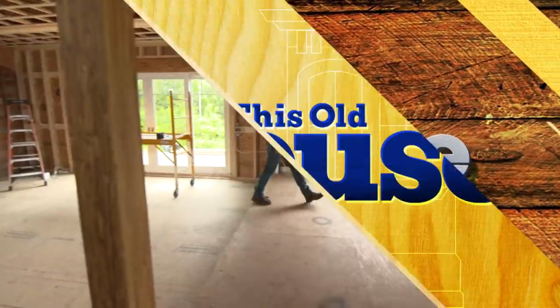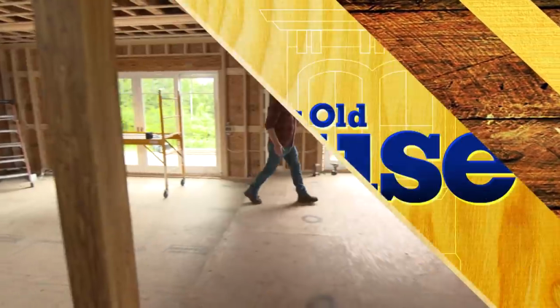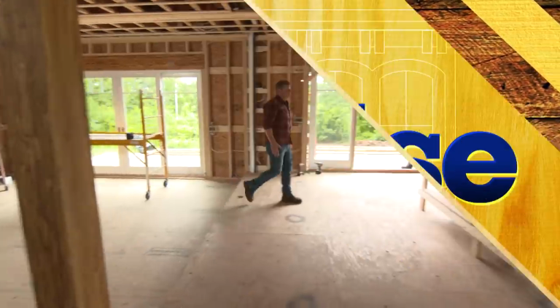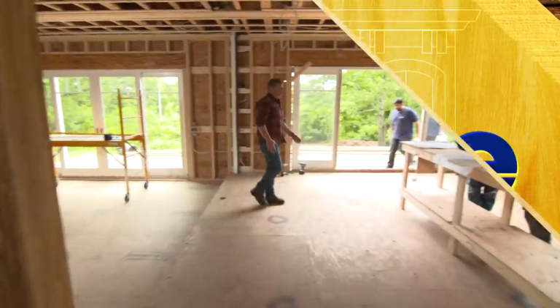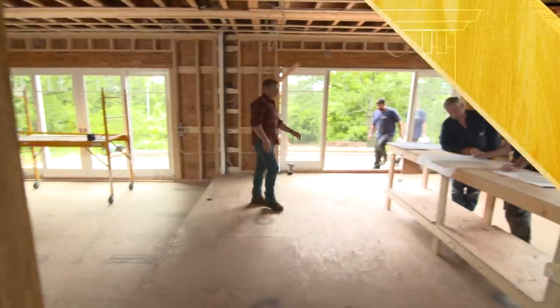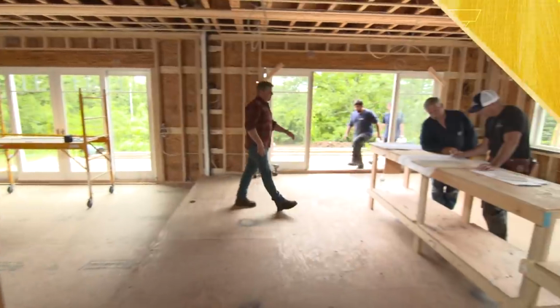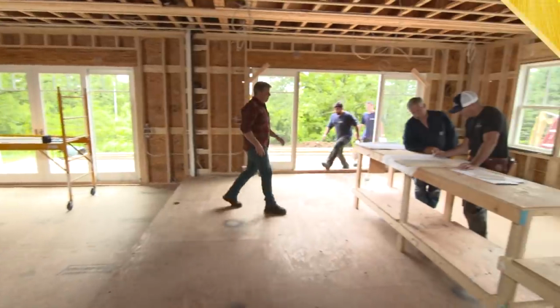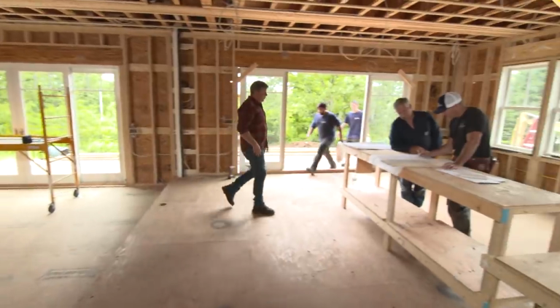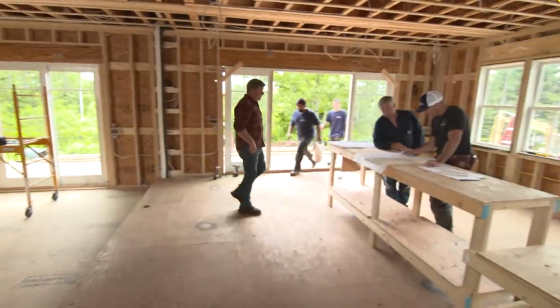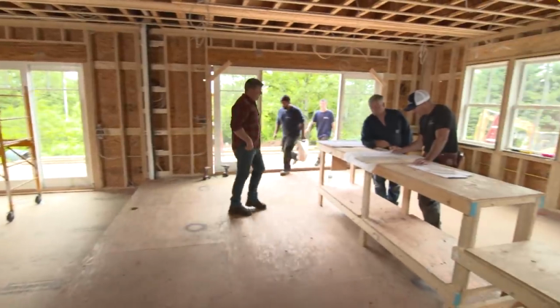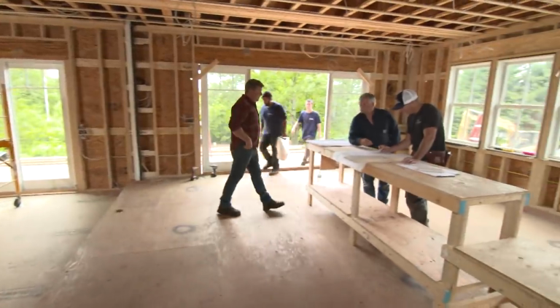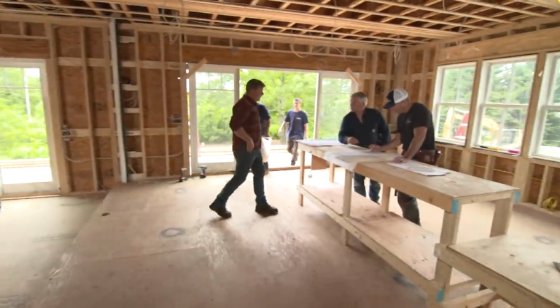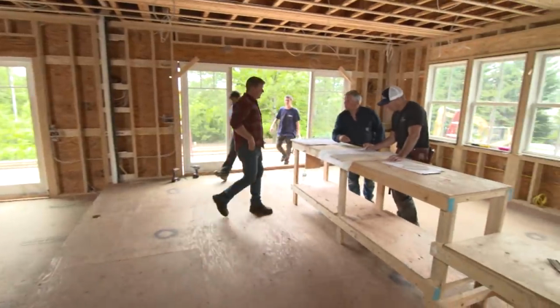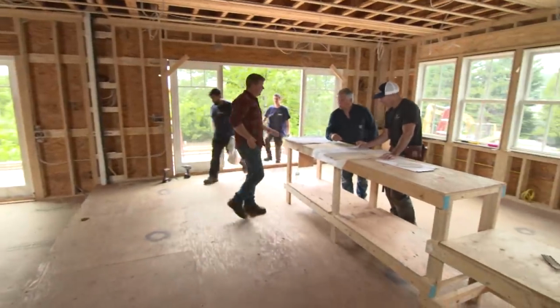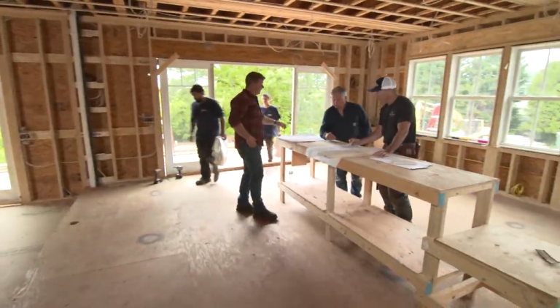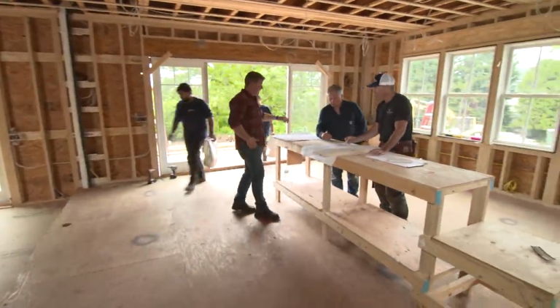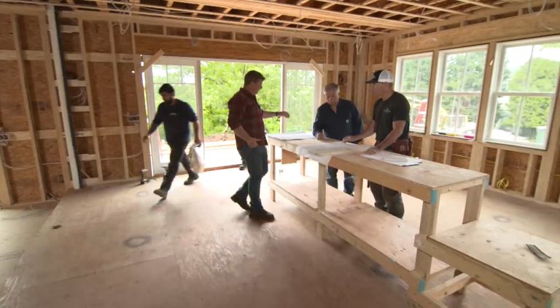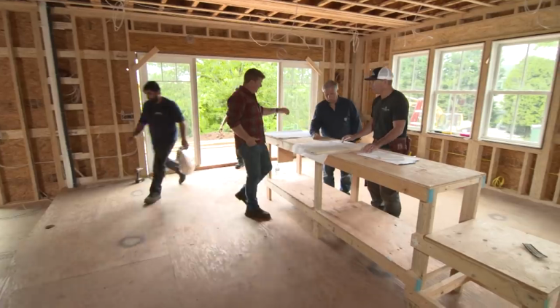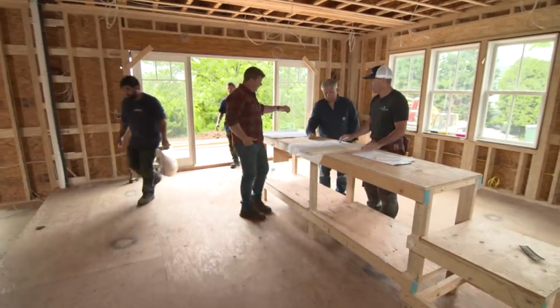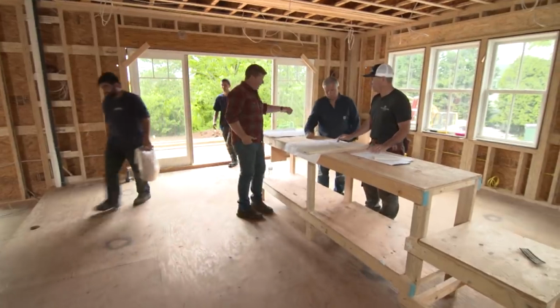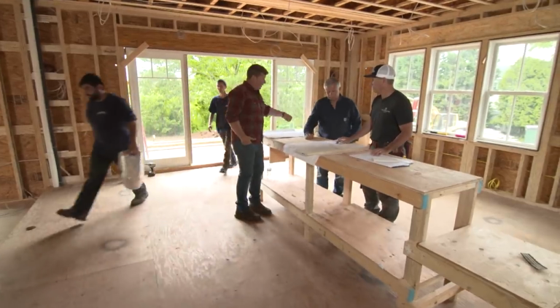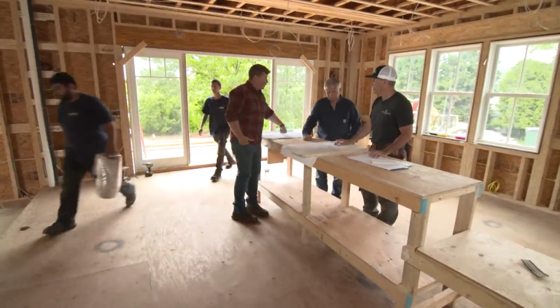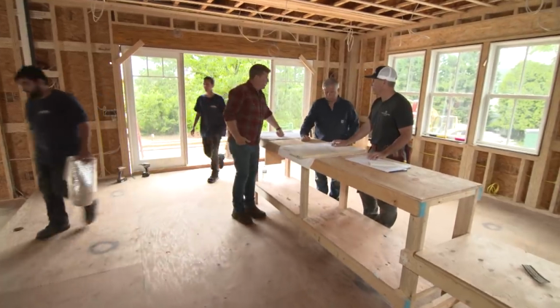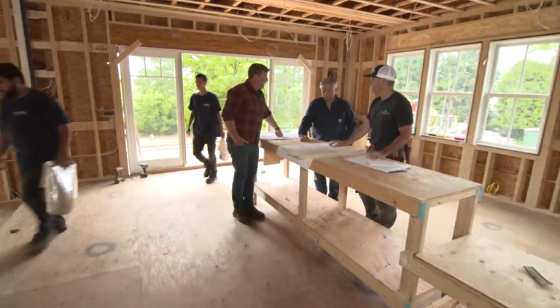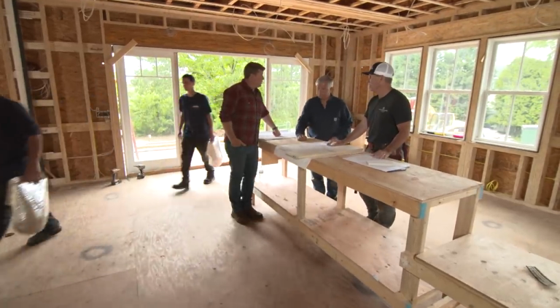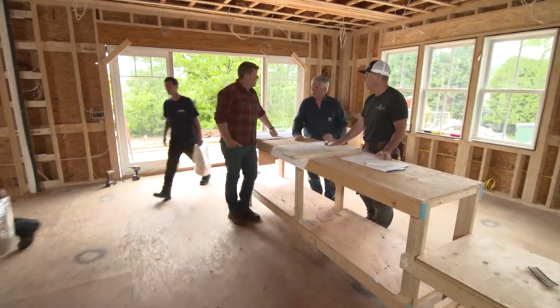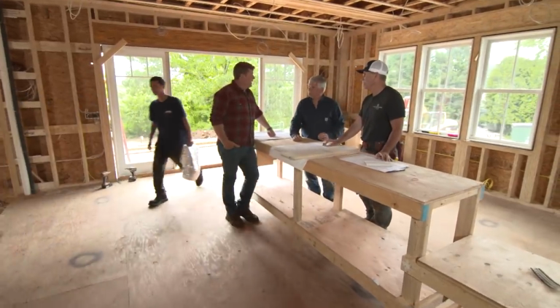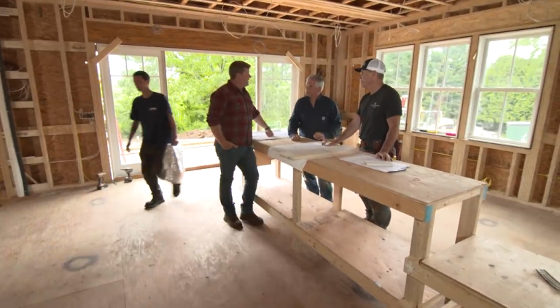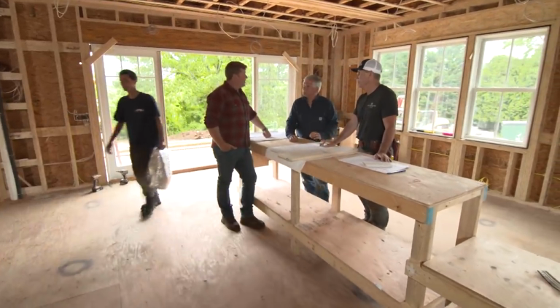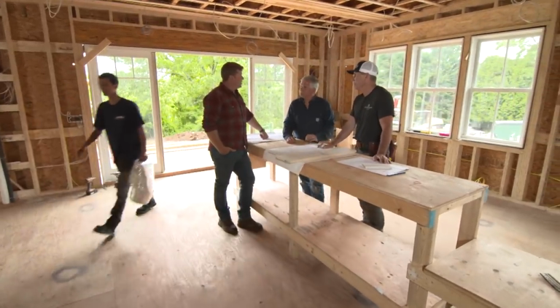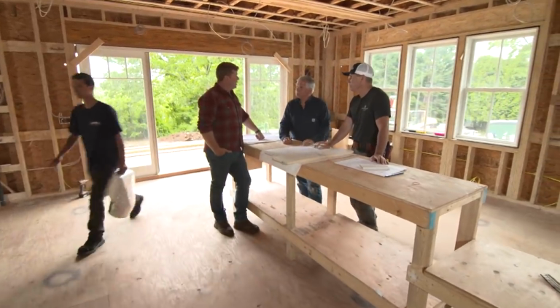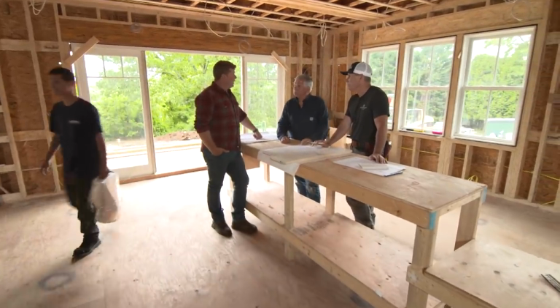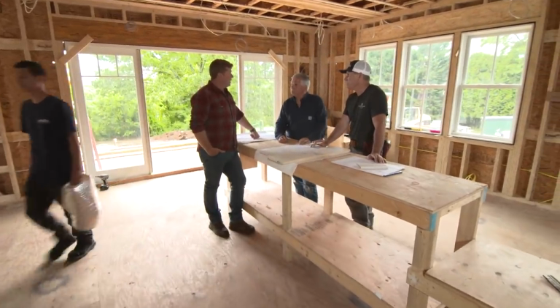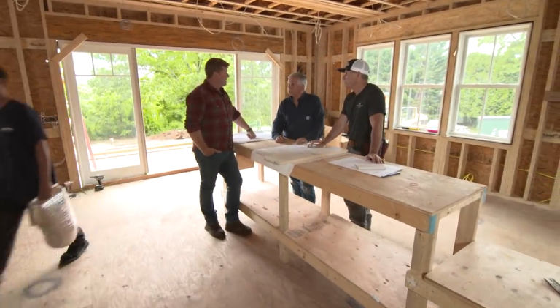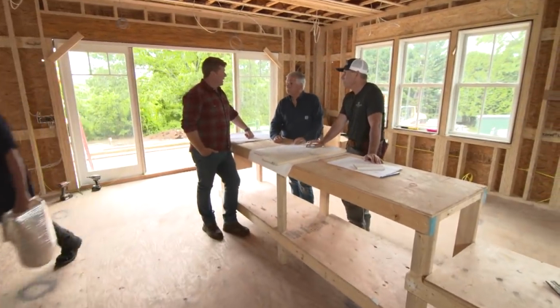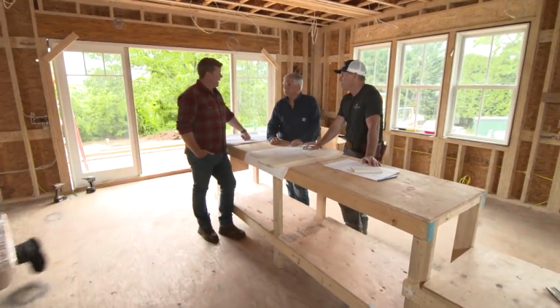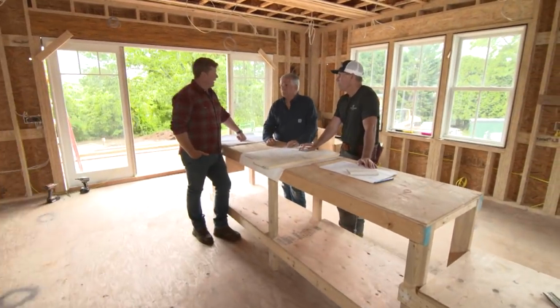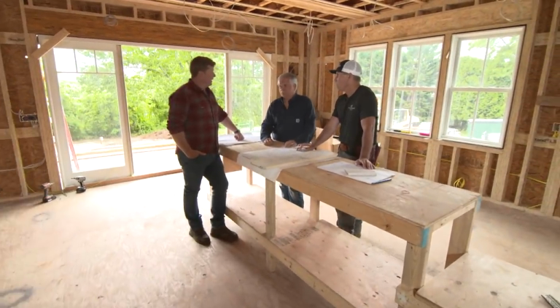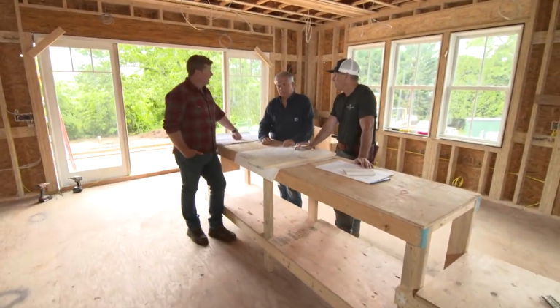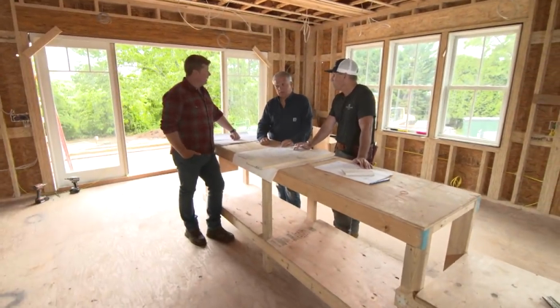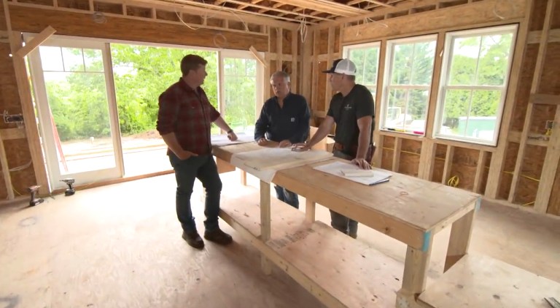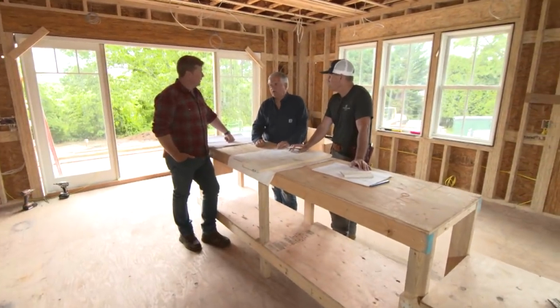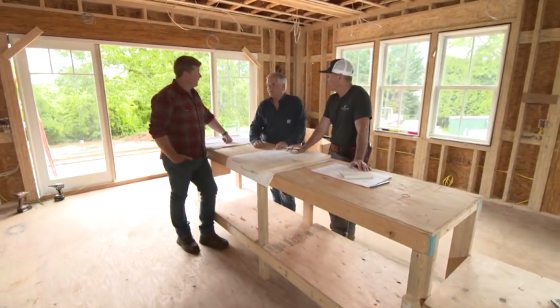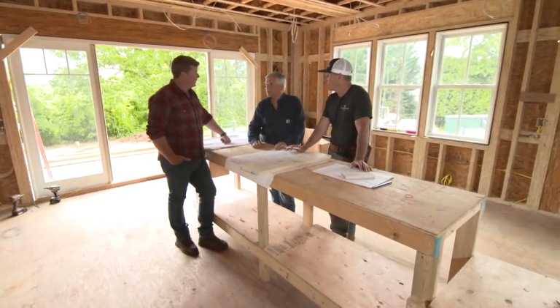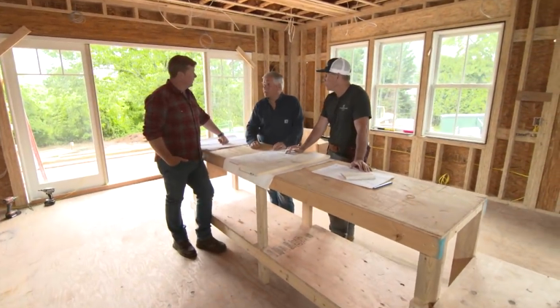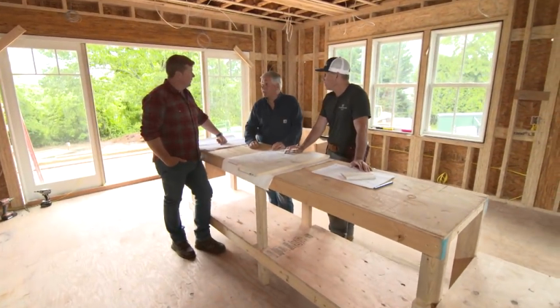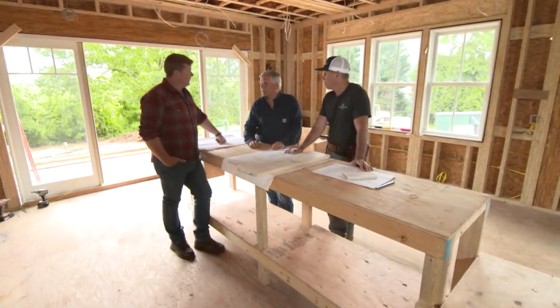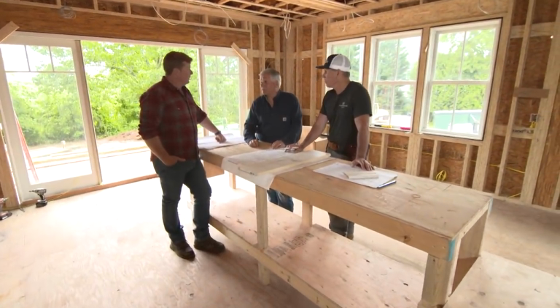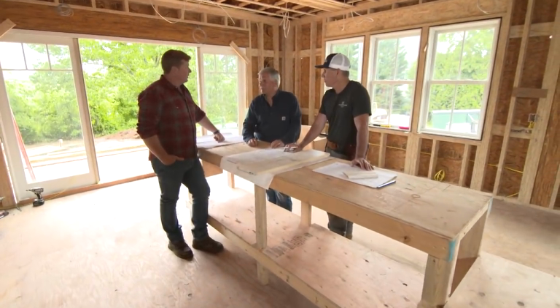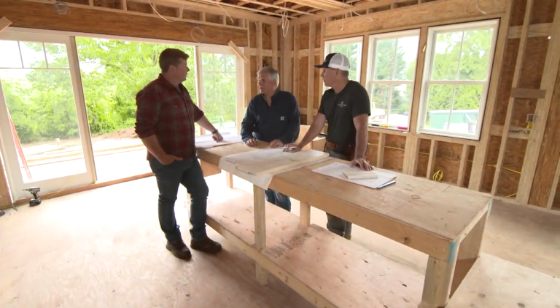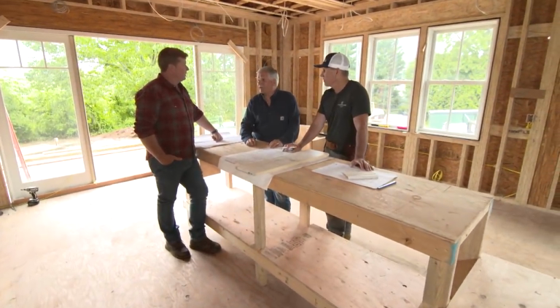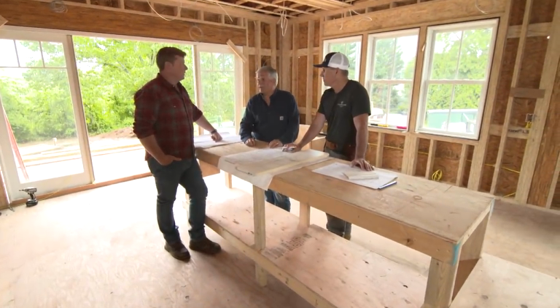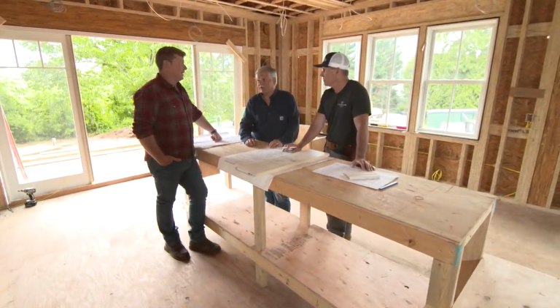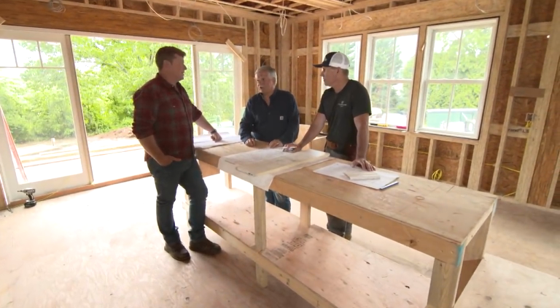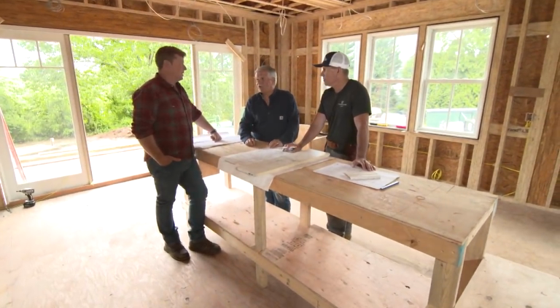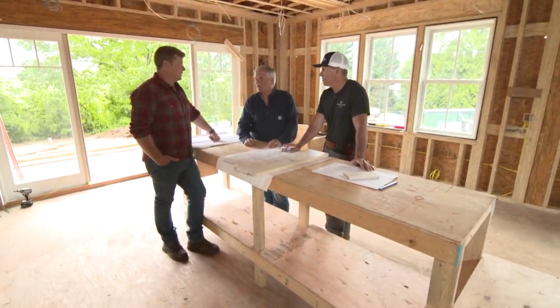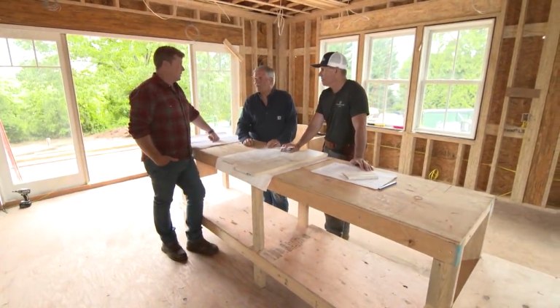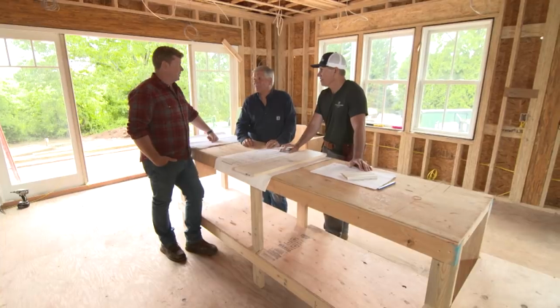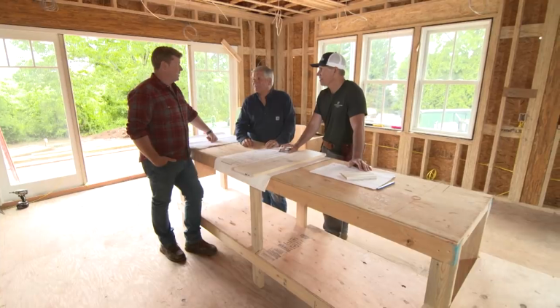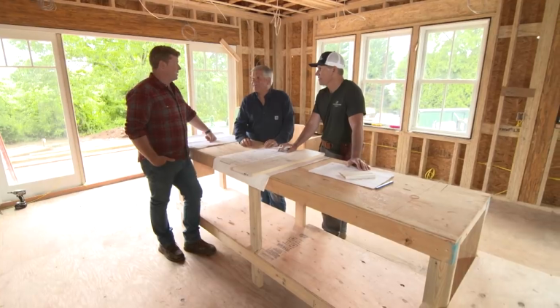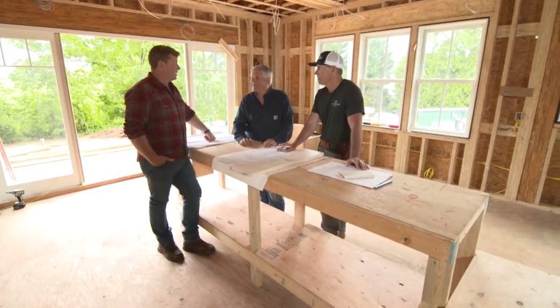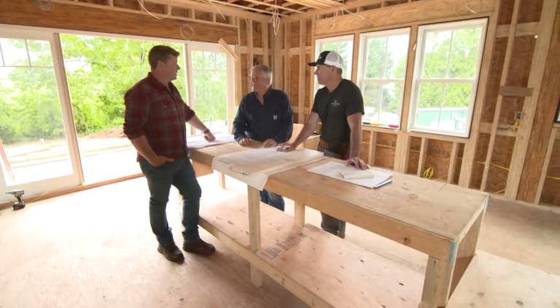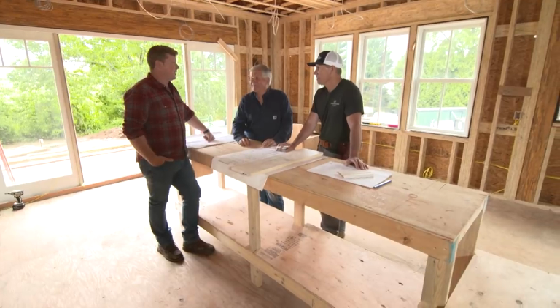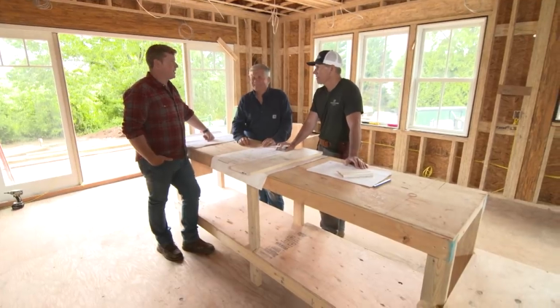Good morning Jeff, good morning Tommy. Hey Kevin, how are you? So you guys are thinking of ceilings today — coffered ceilings at that, and a lot of them. That's a nice touch.